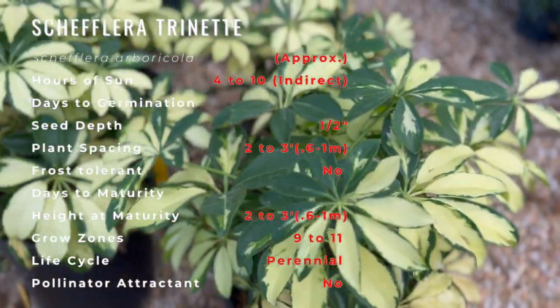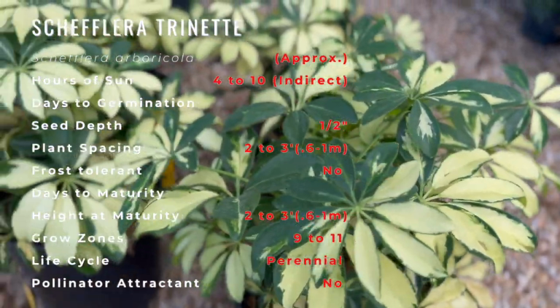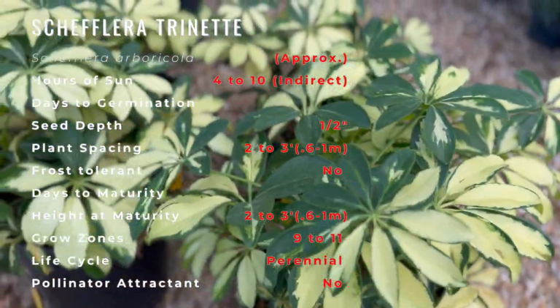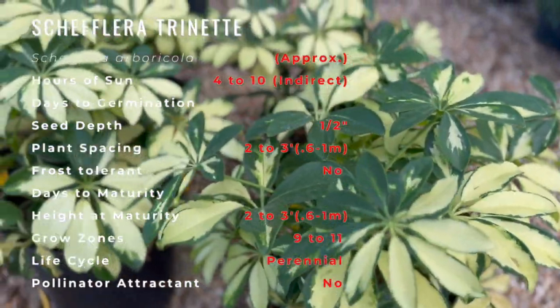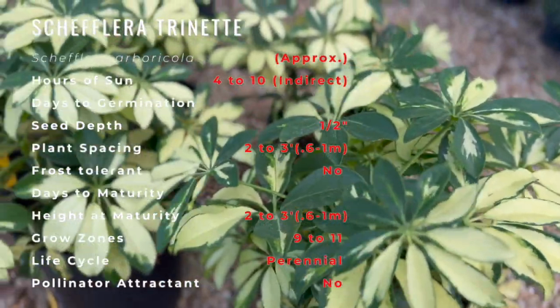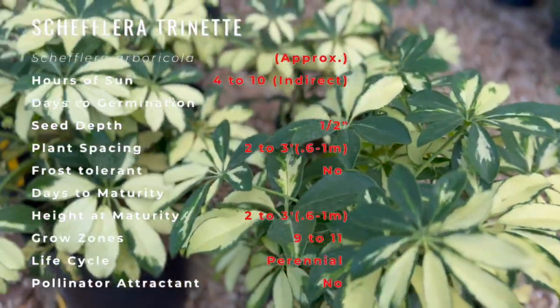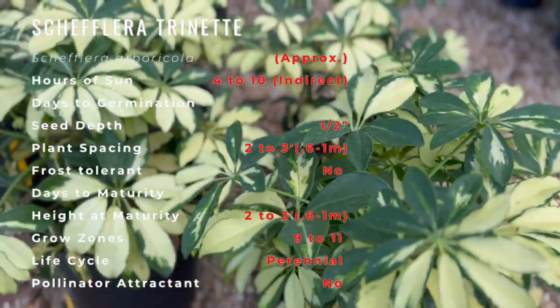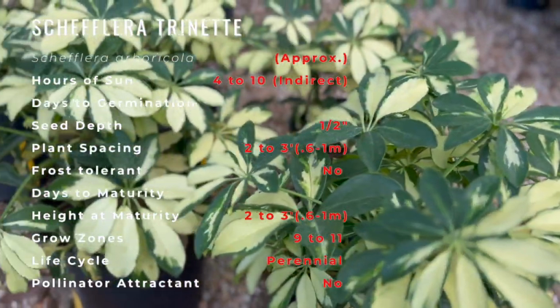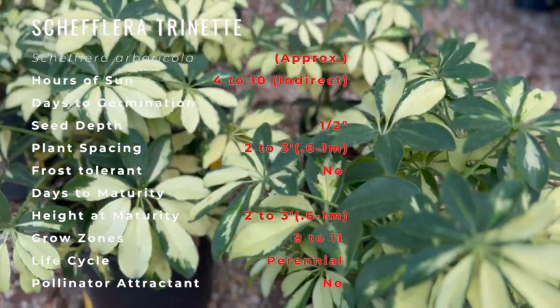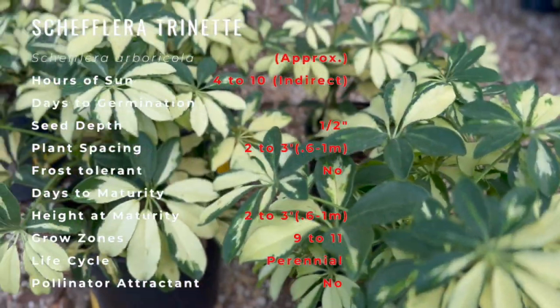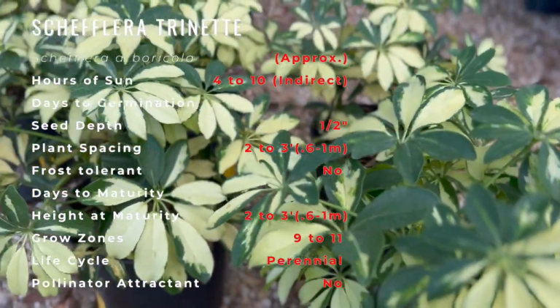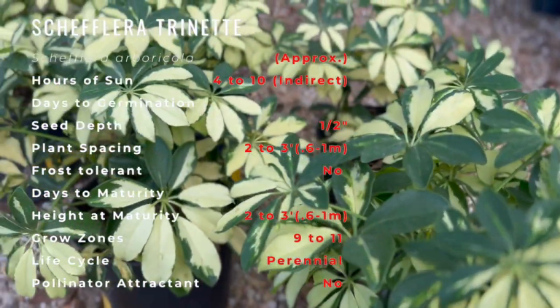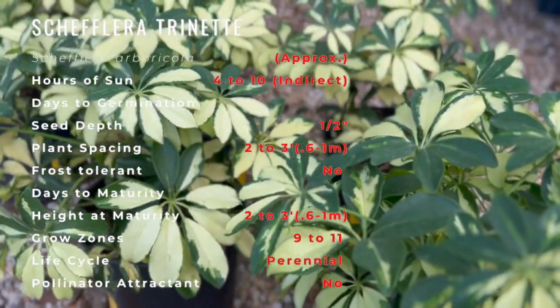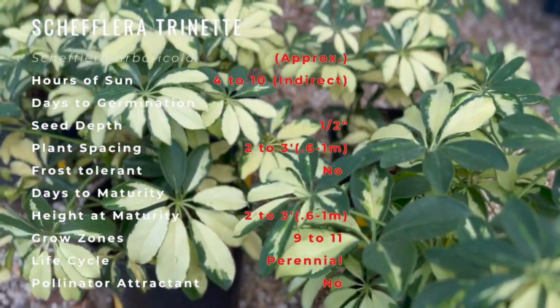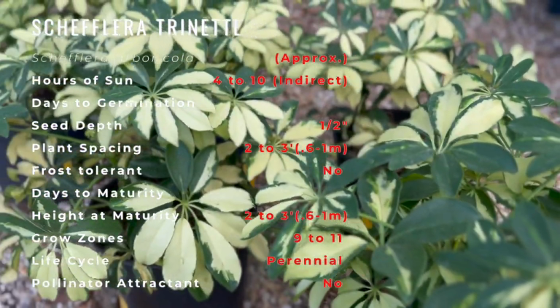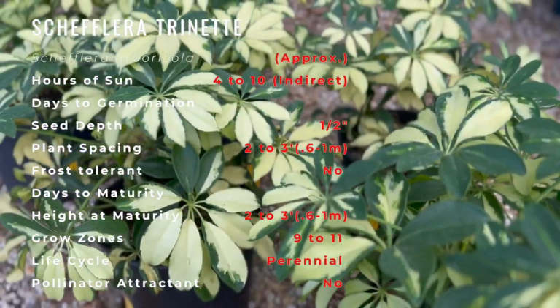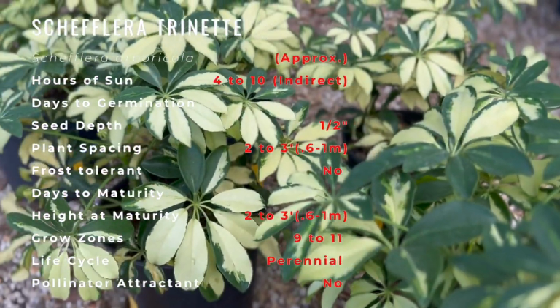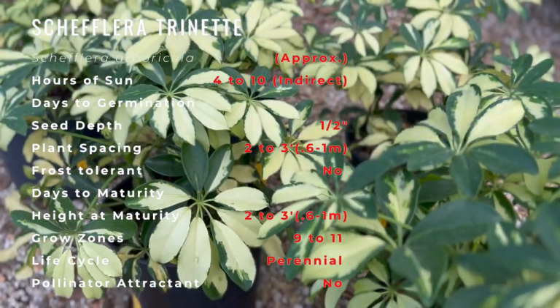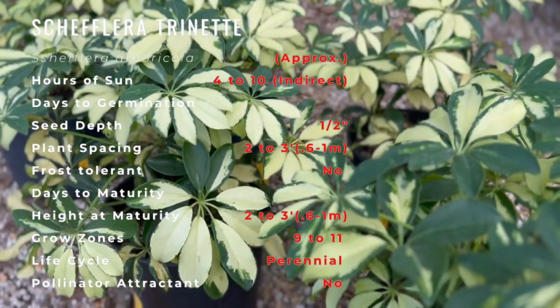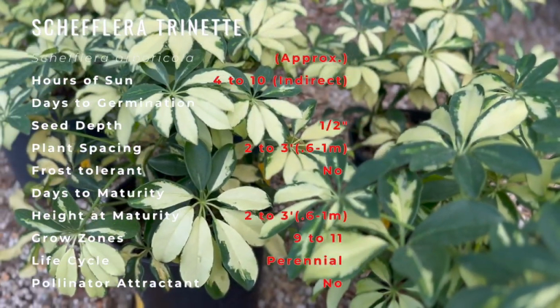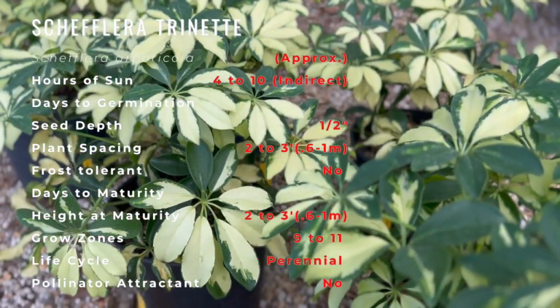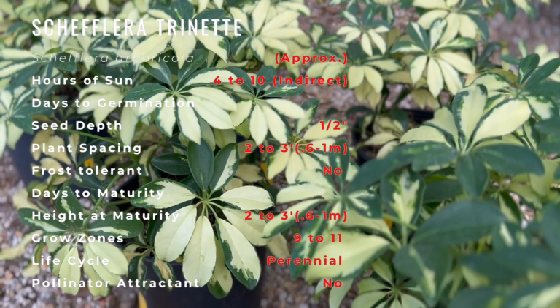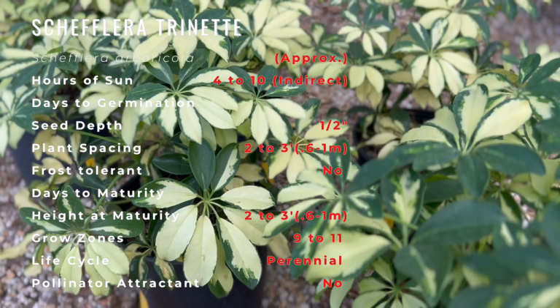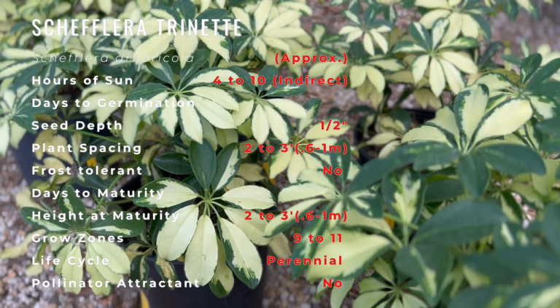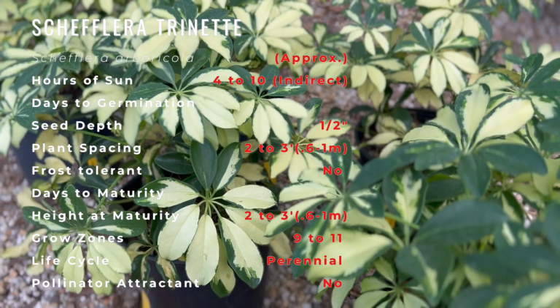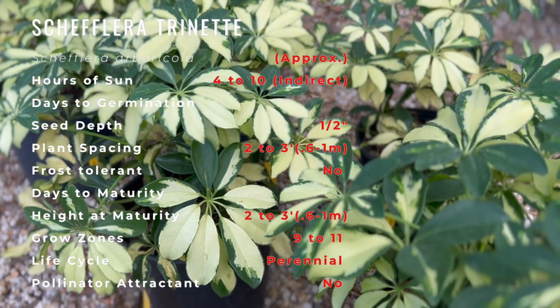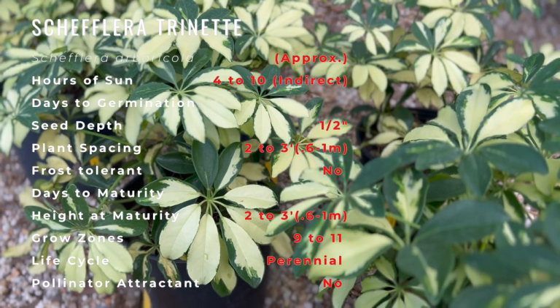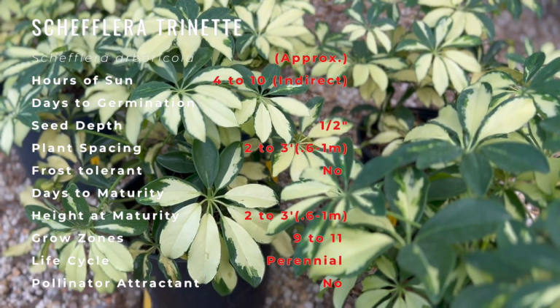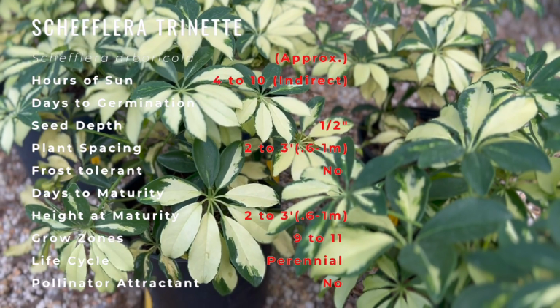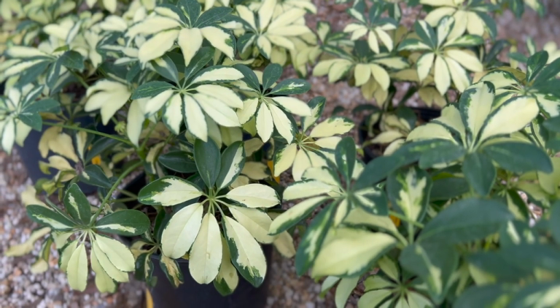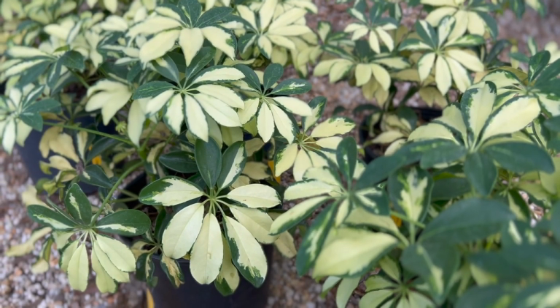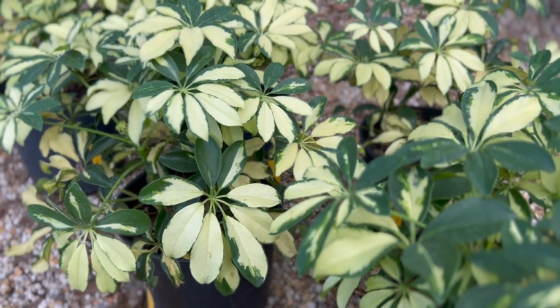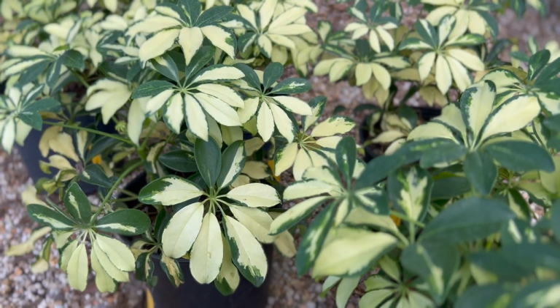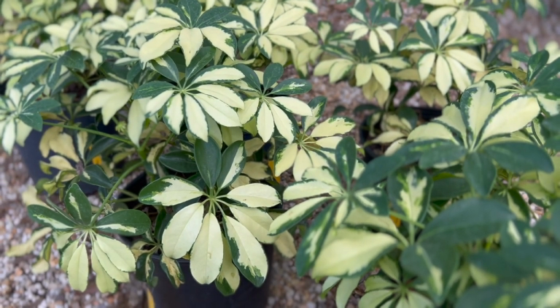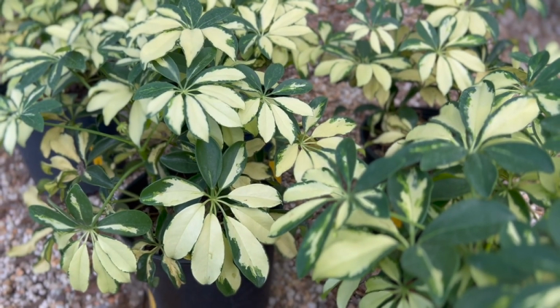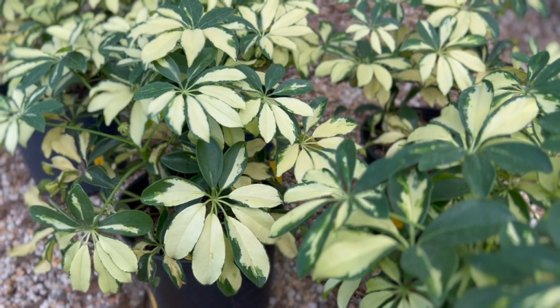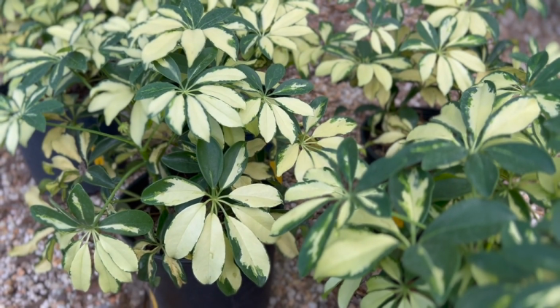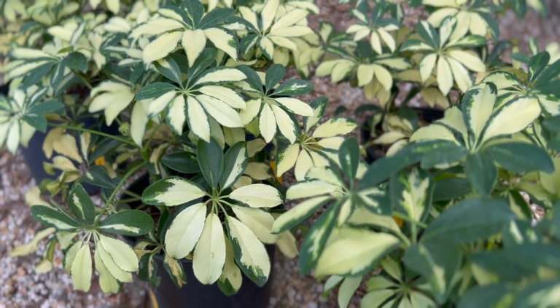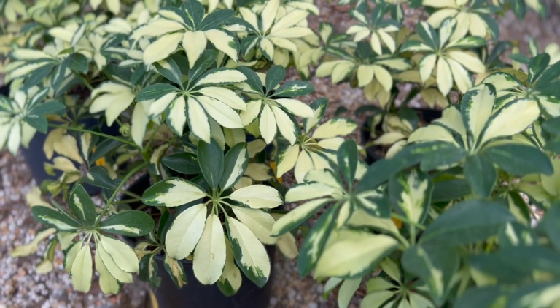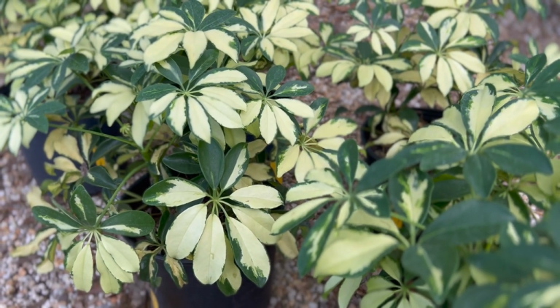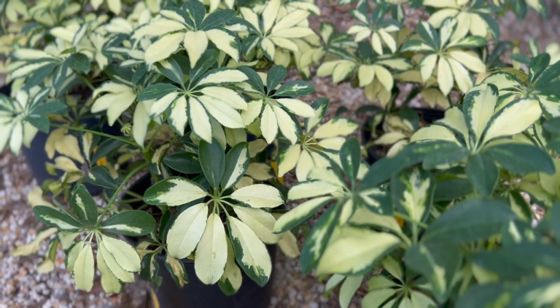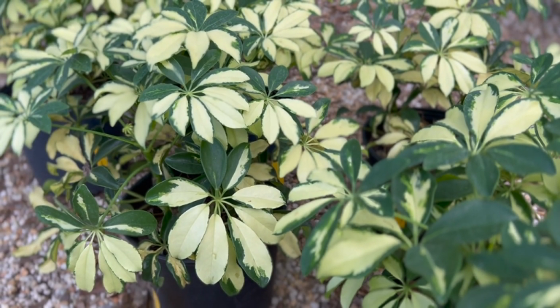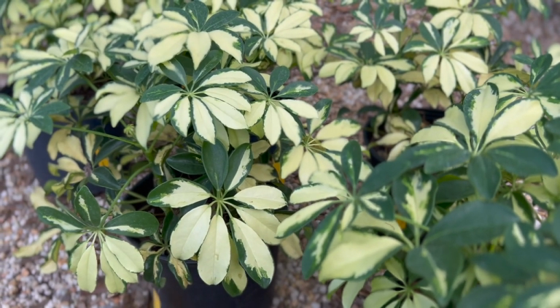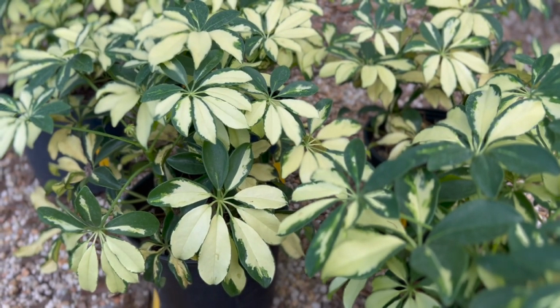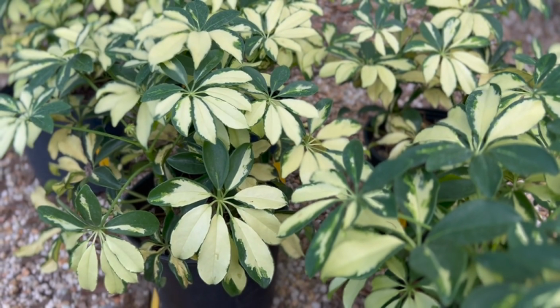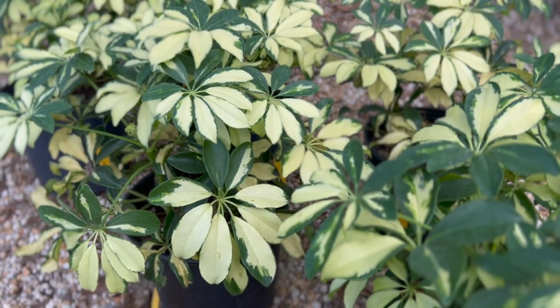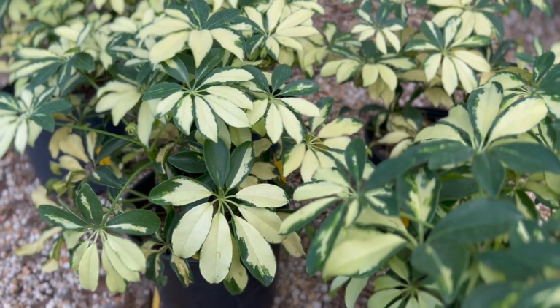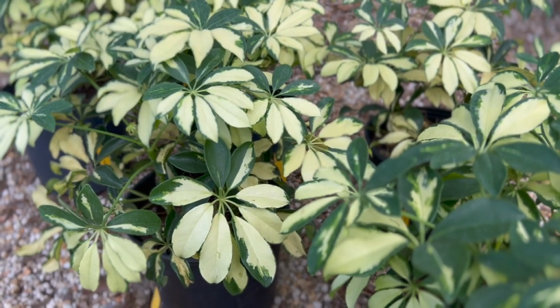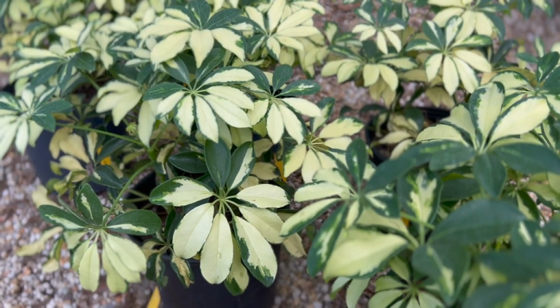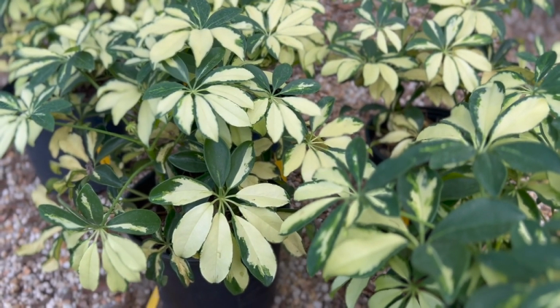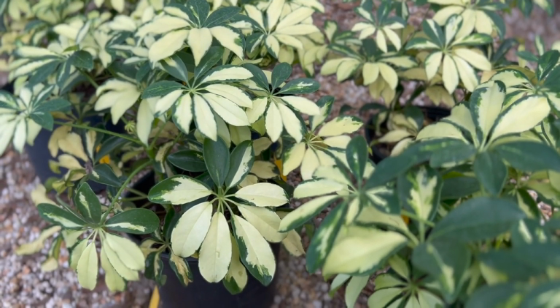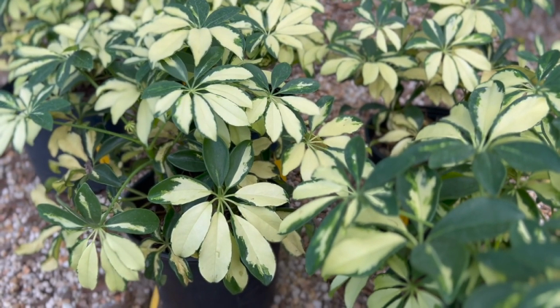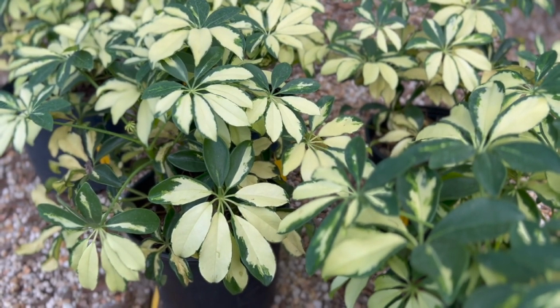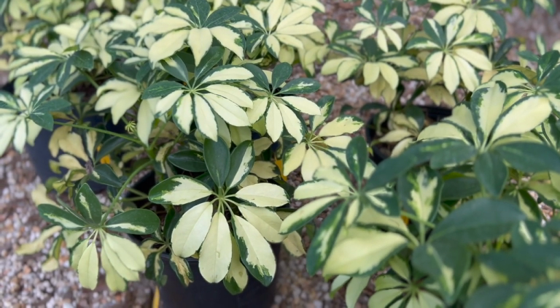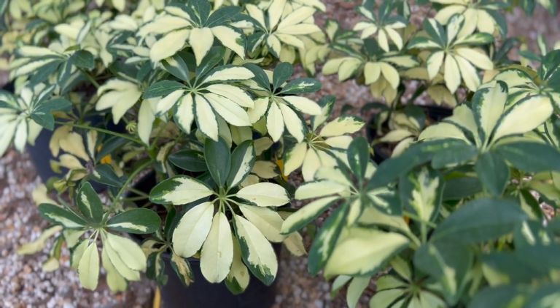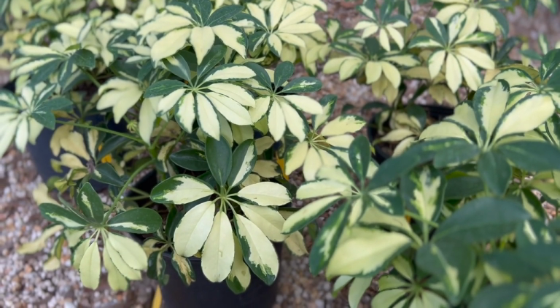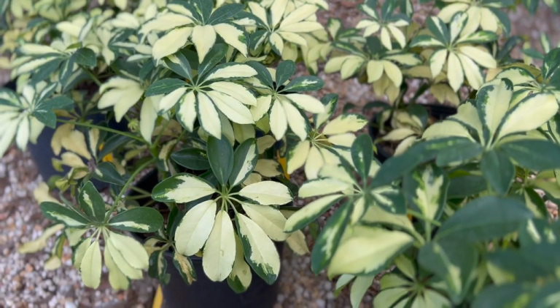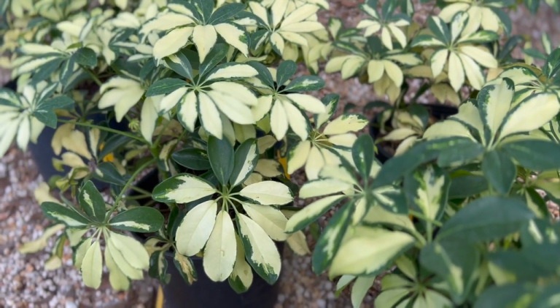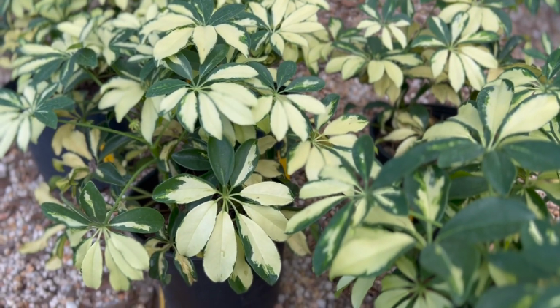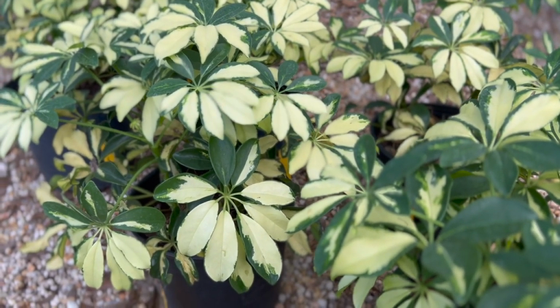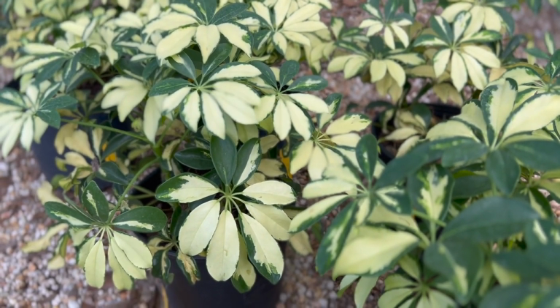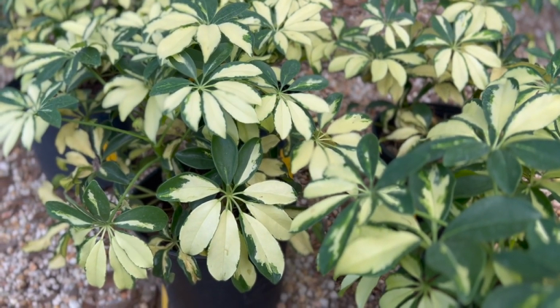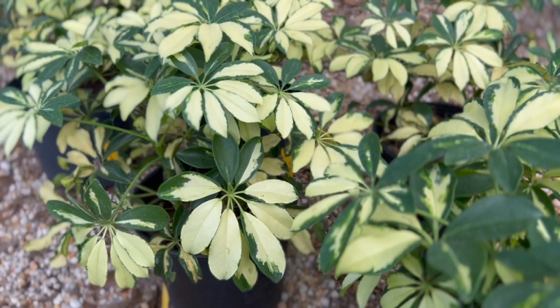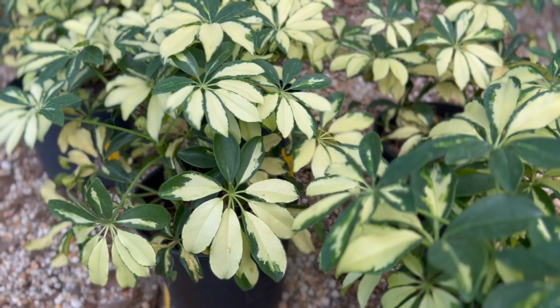Companion plants that go well with Schefflera Trinette are Dracaena, Ficus, and Dieffenbachia.